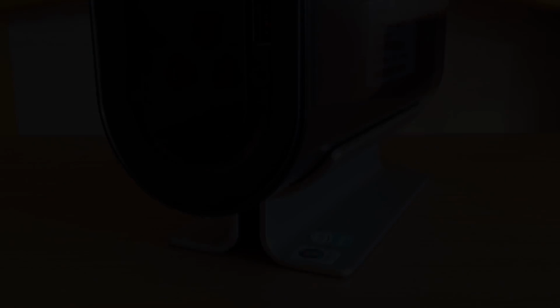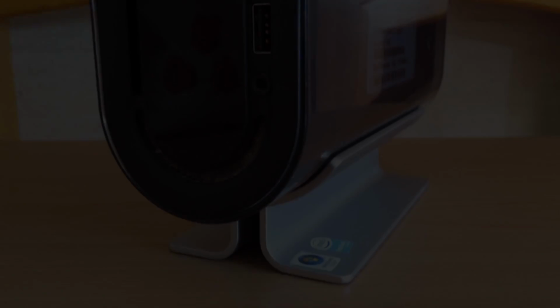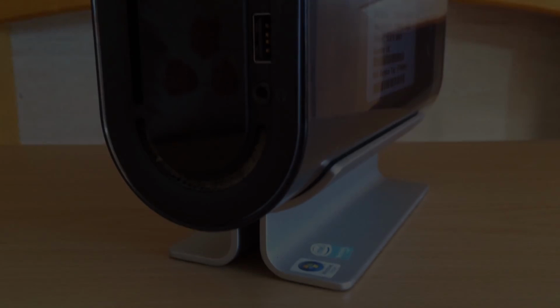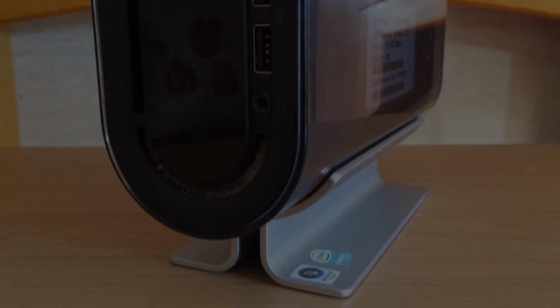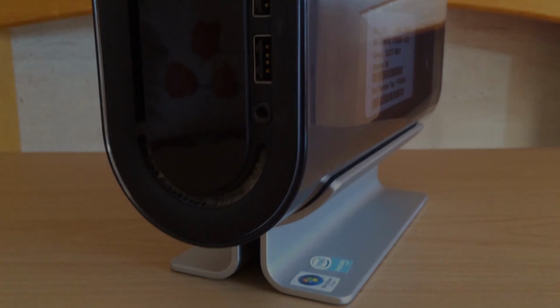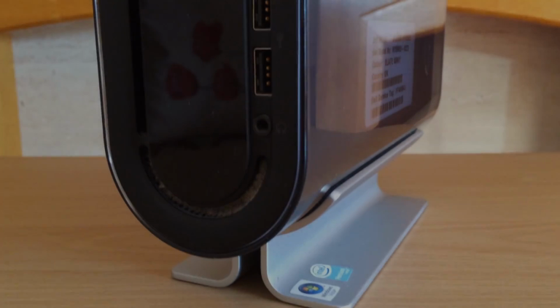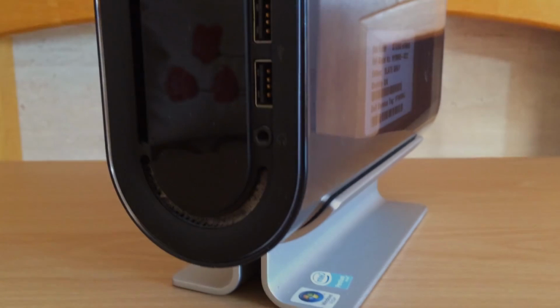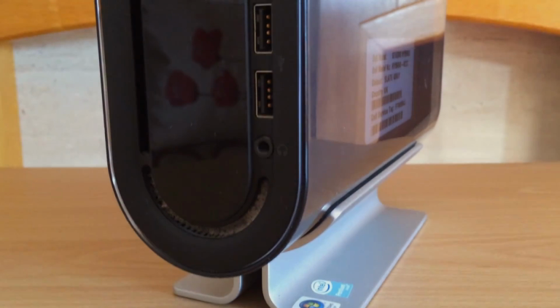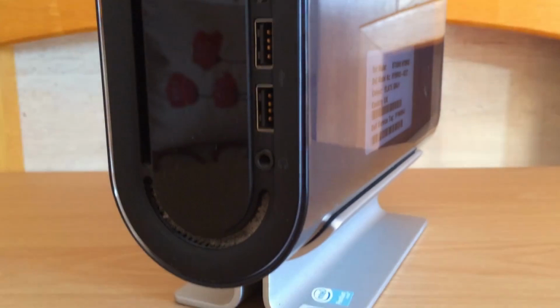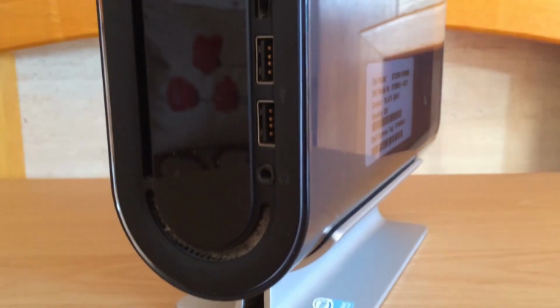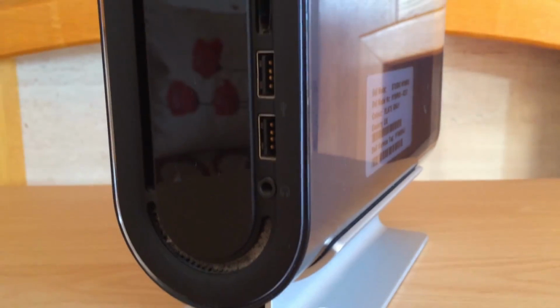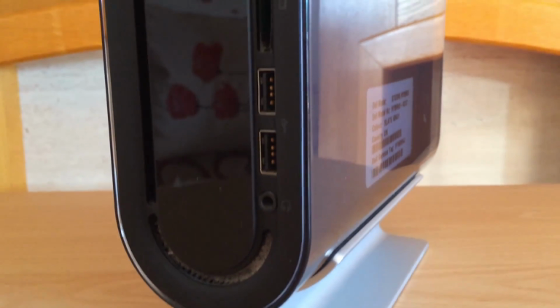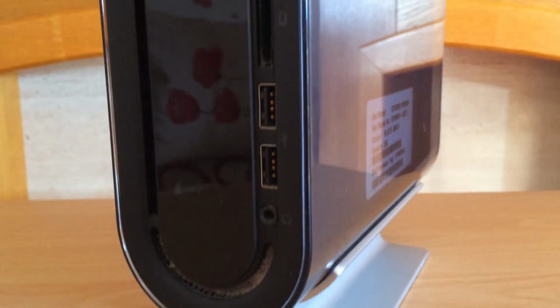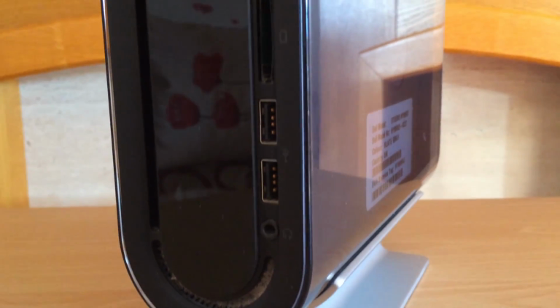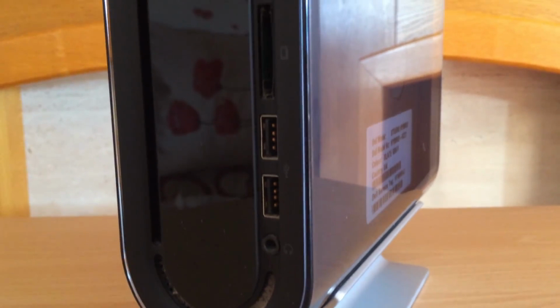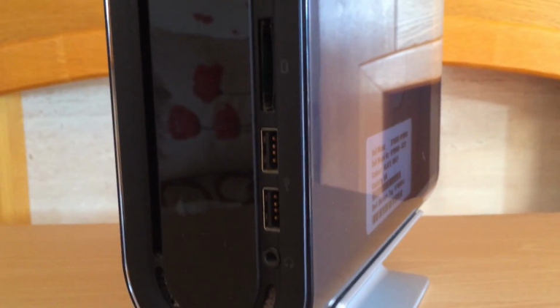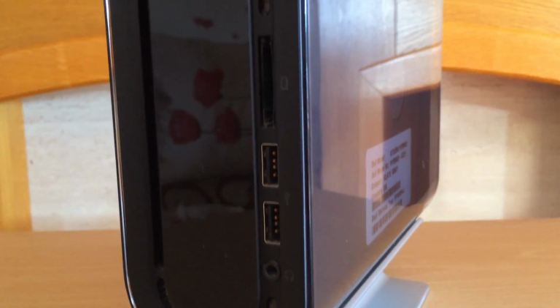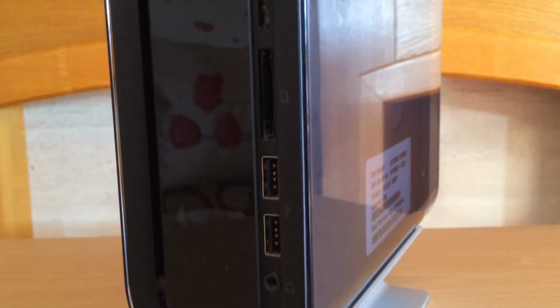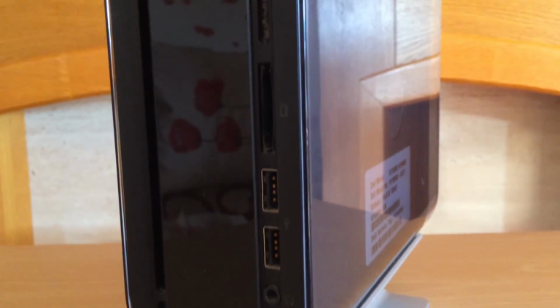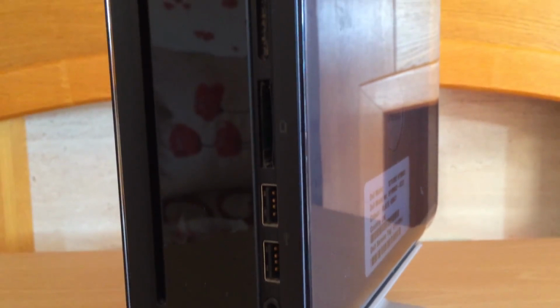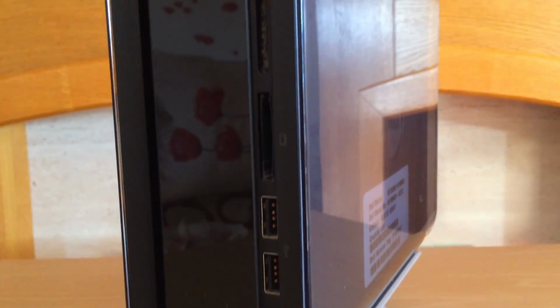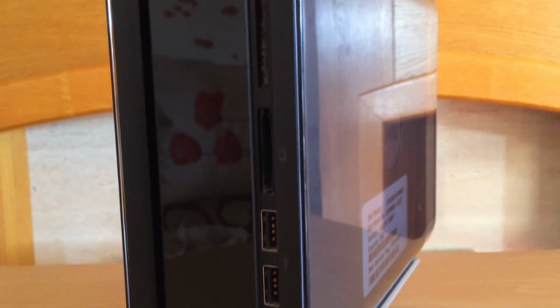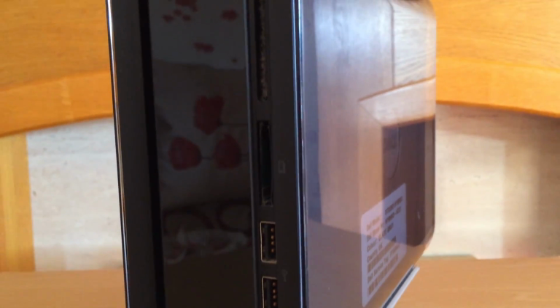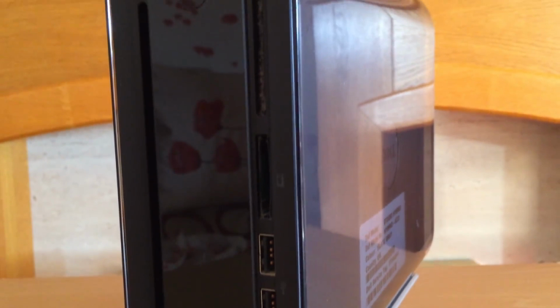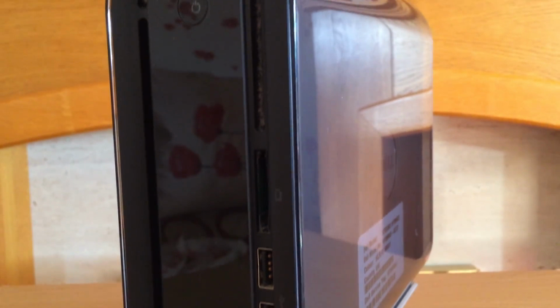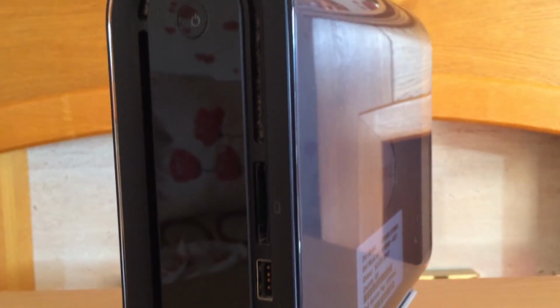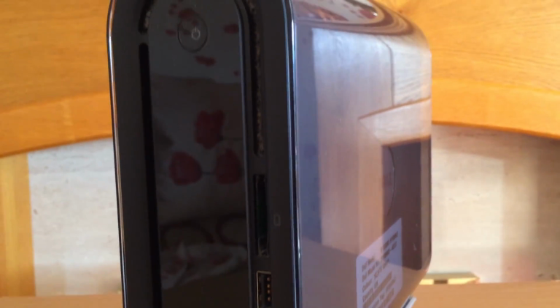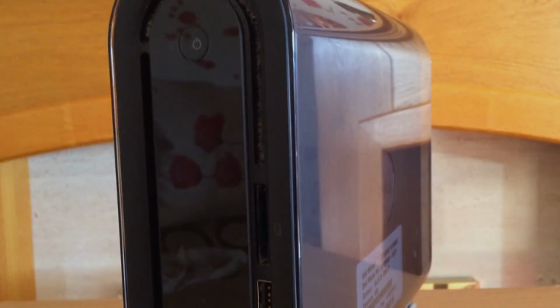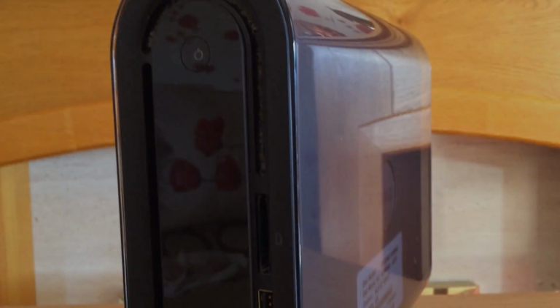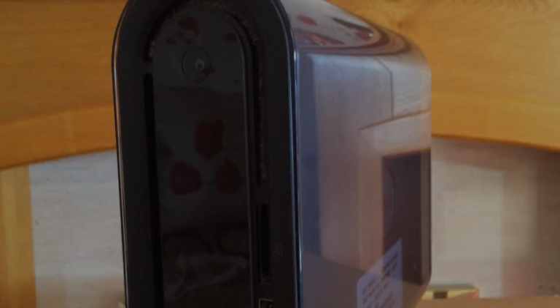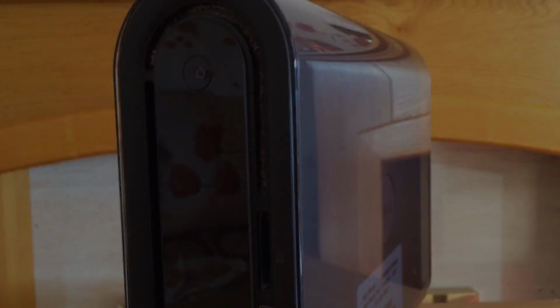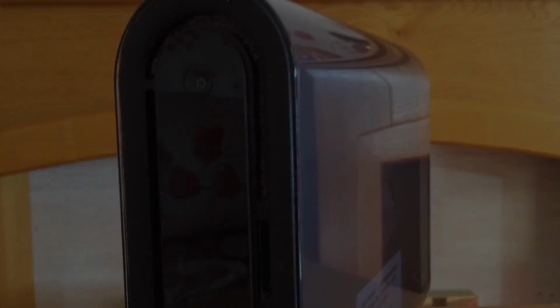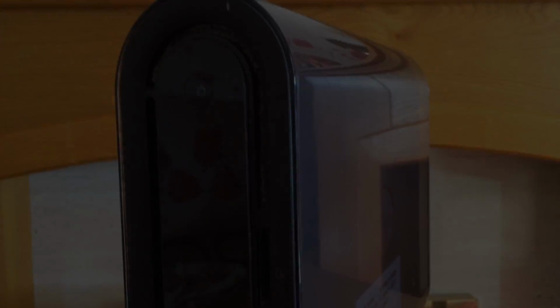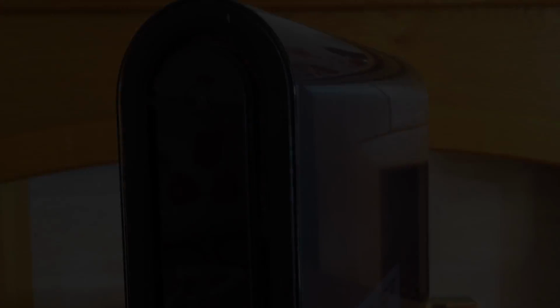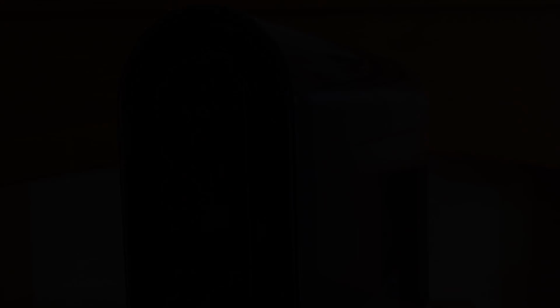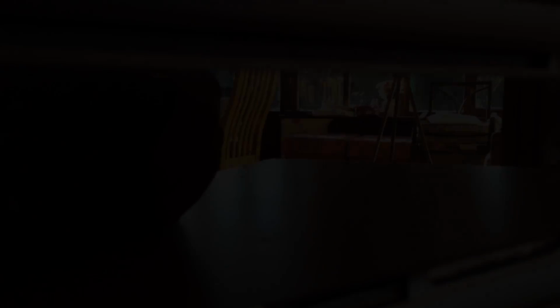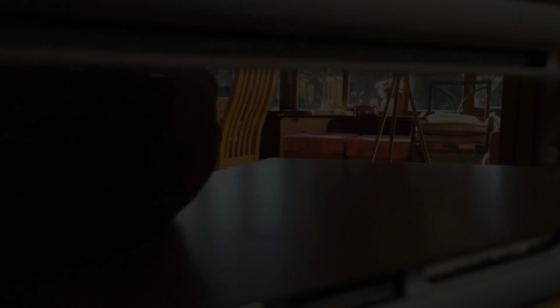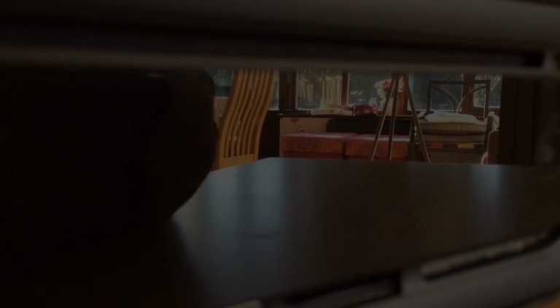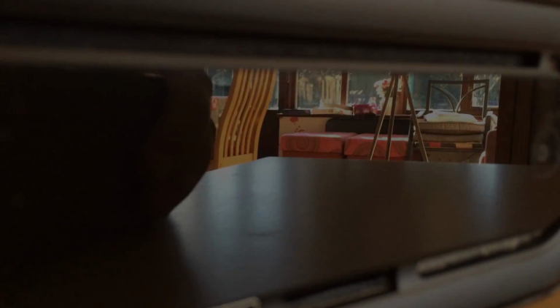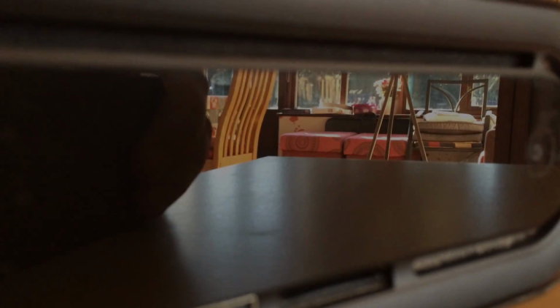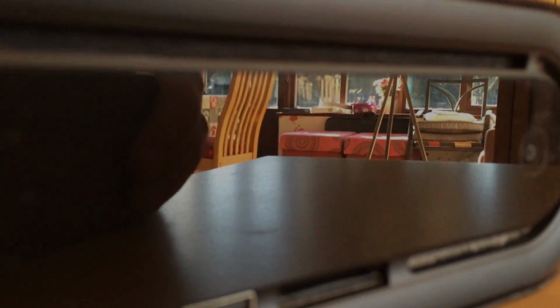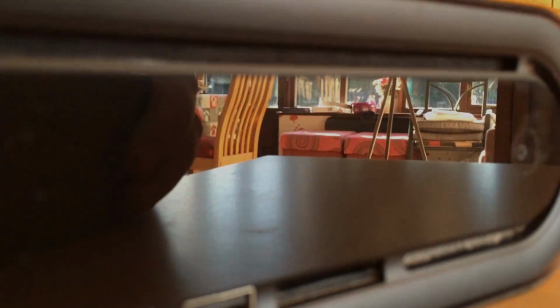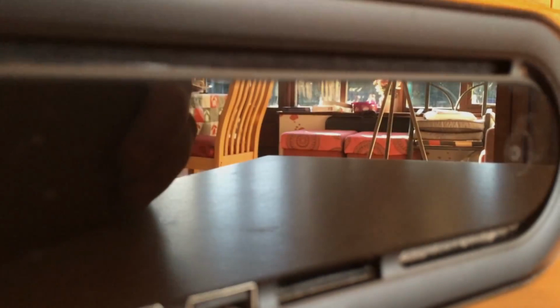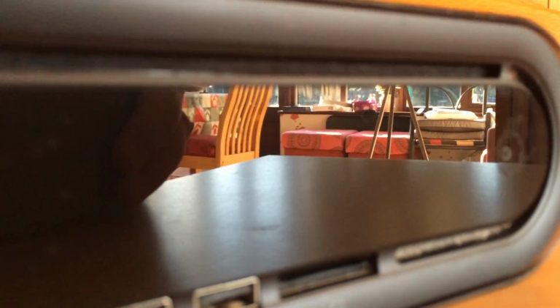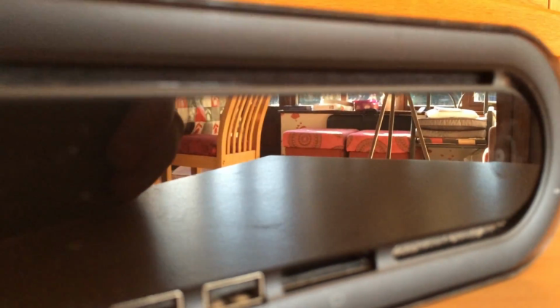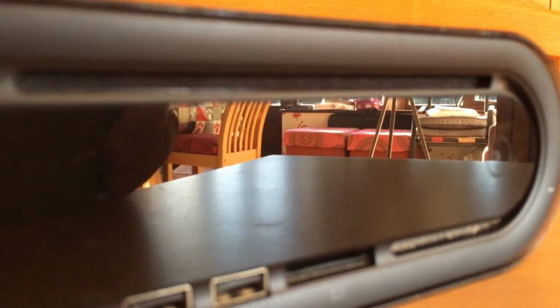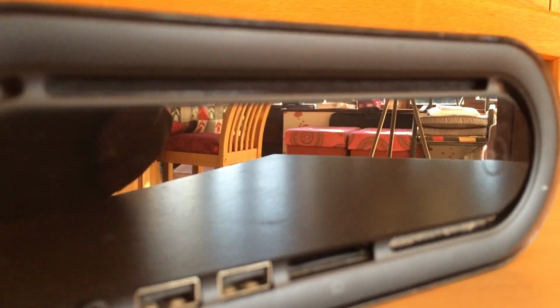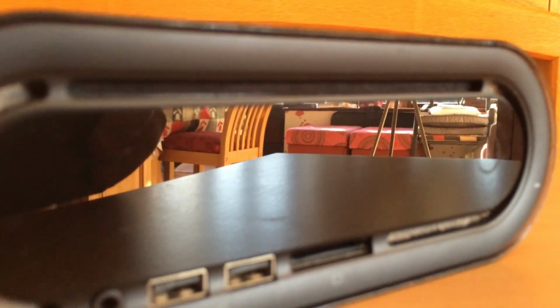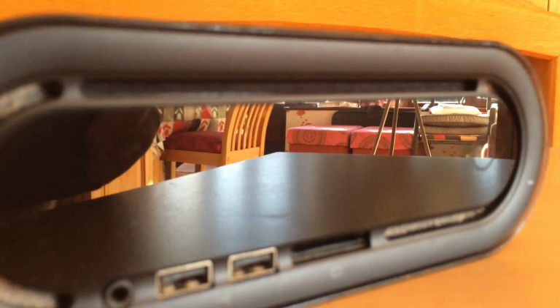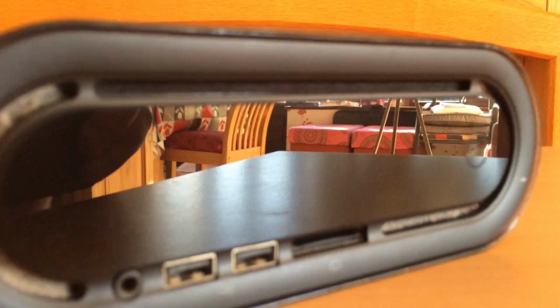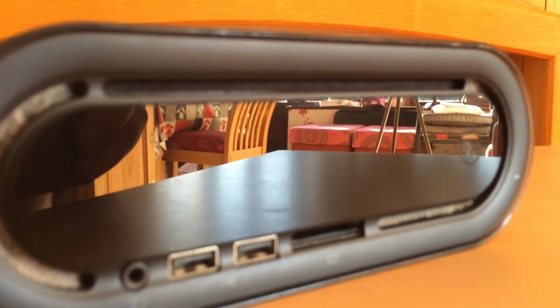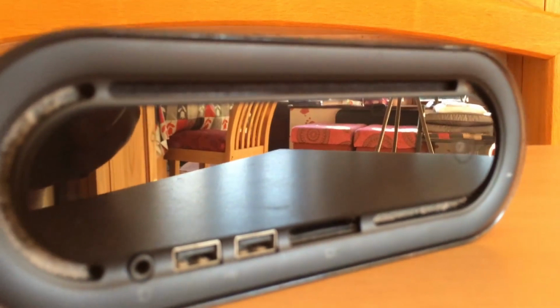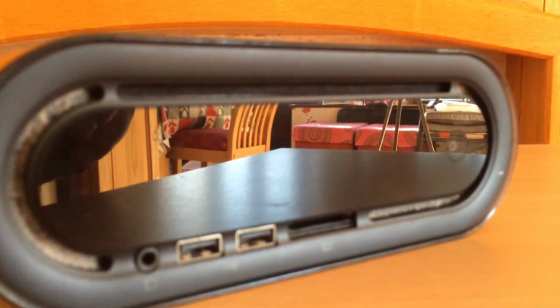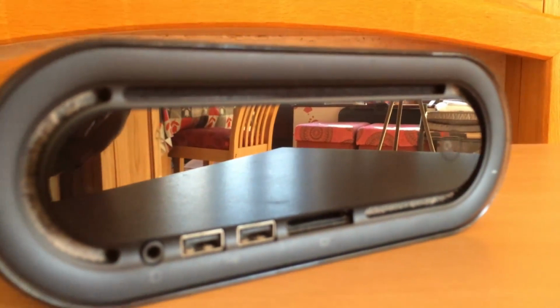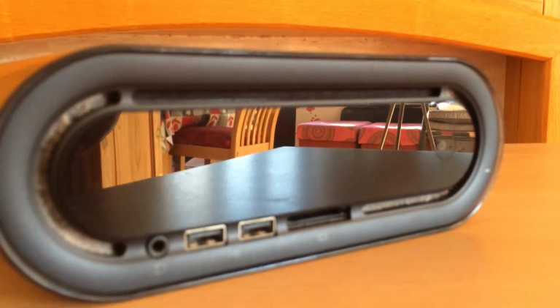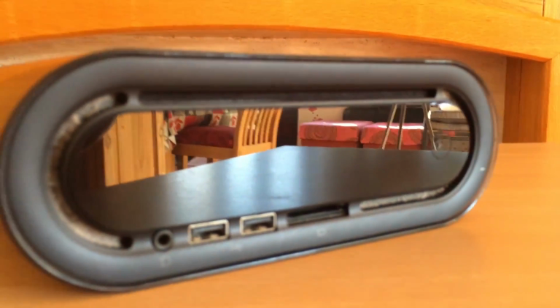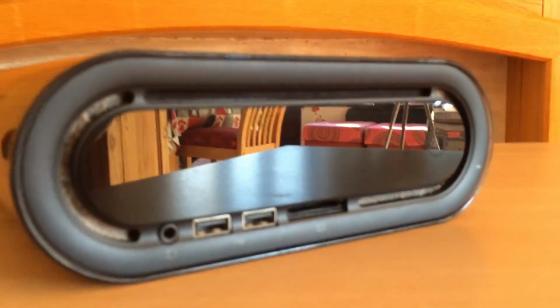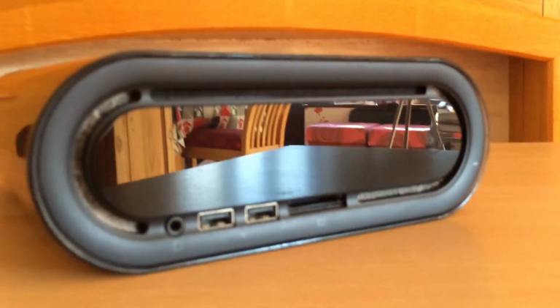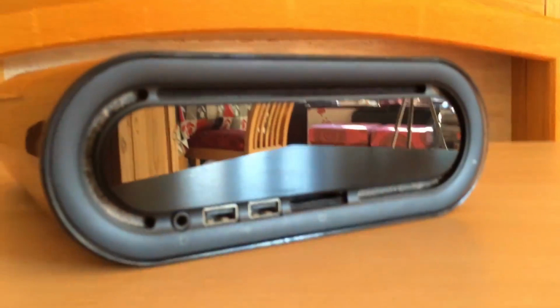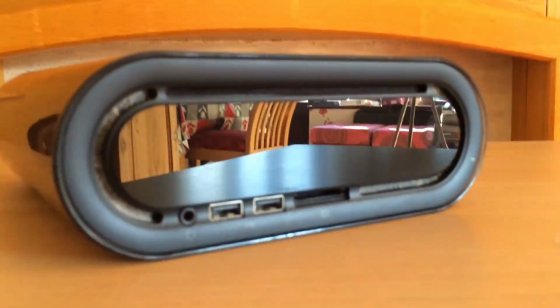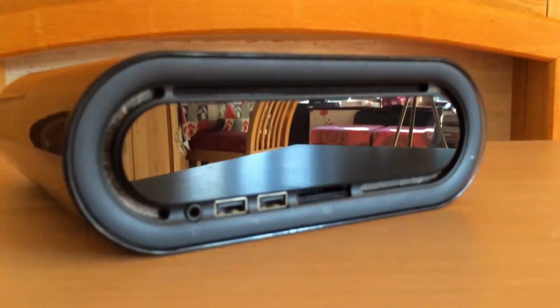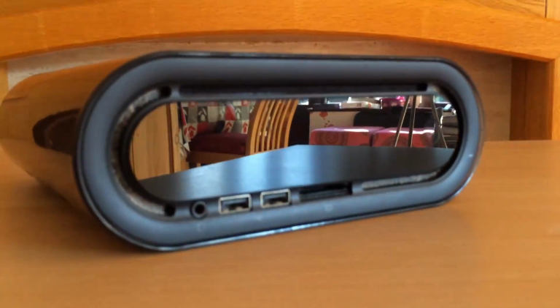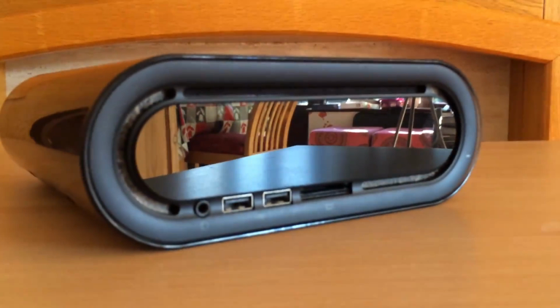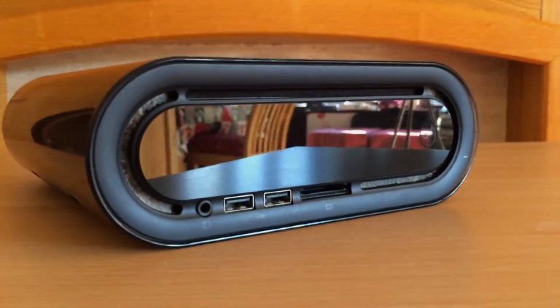Hello everyone and welcome to another video. This is the Dell Hybrid Studio Mini 6222 desktop PC.